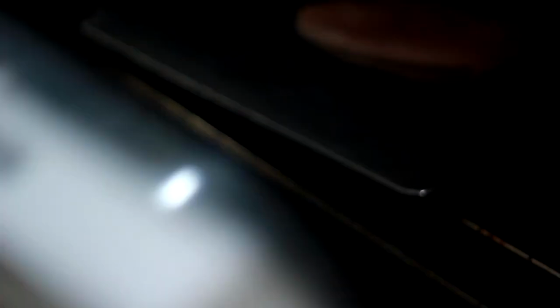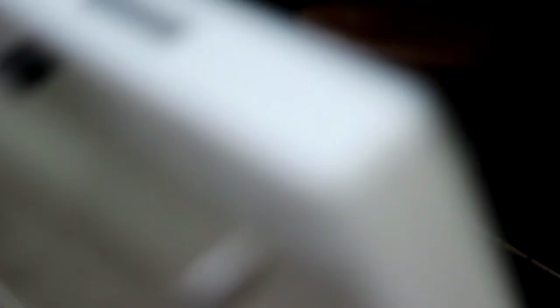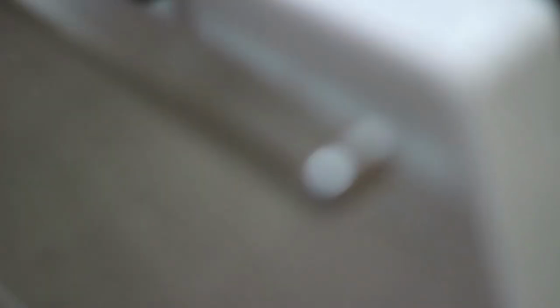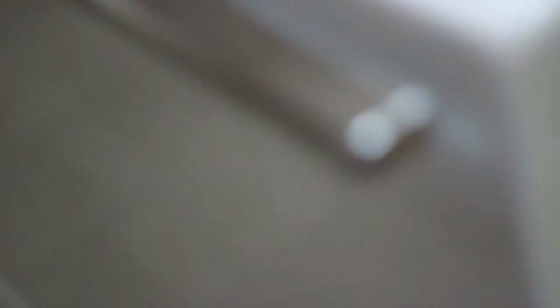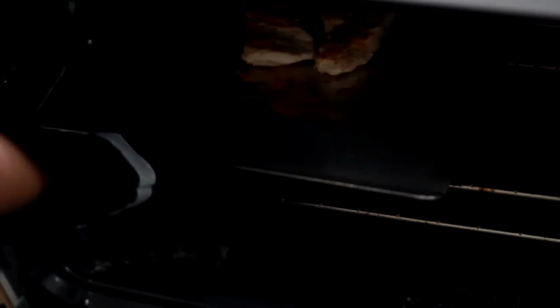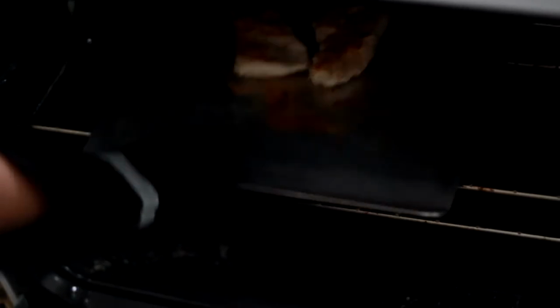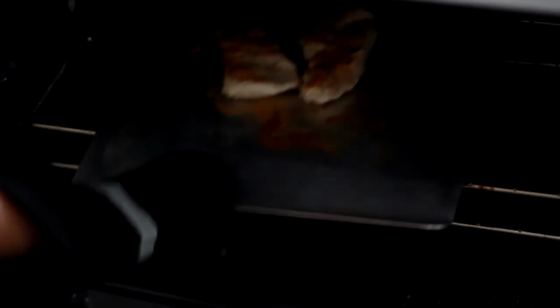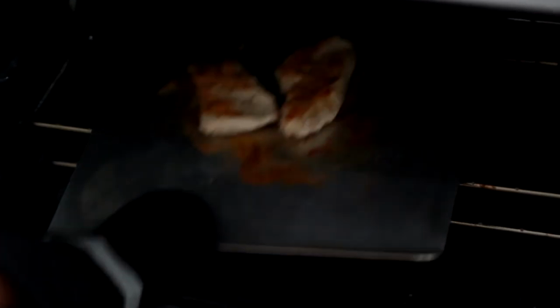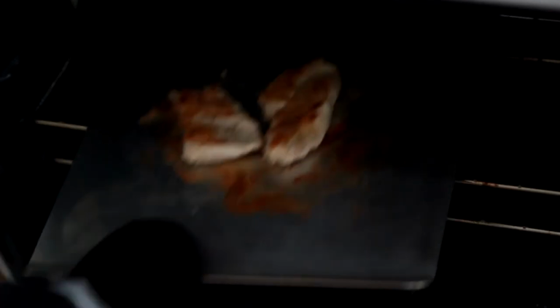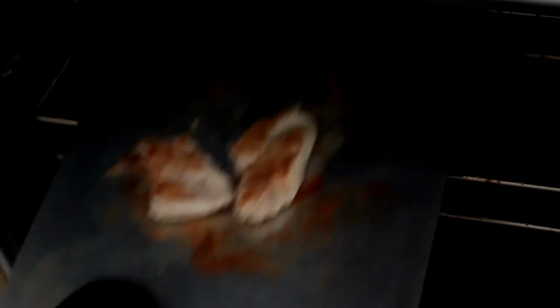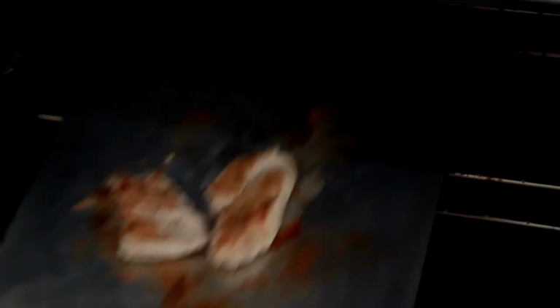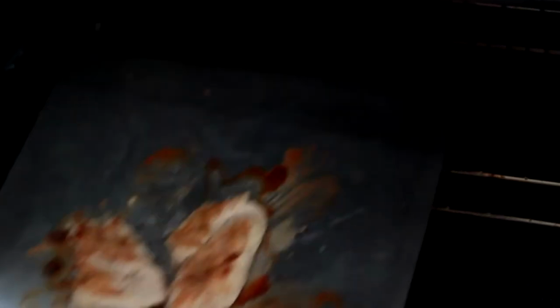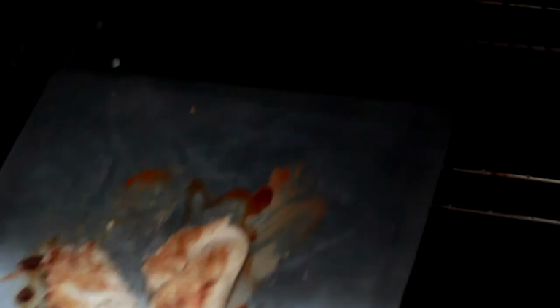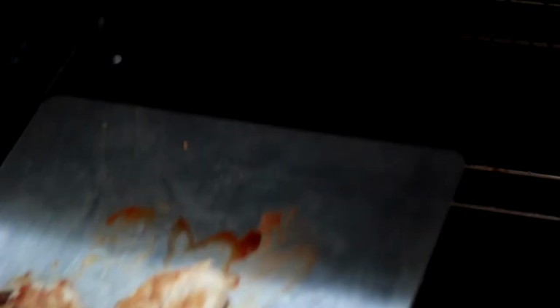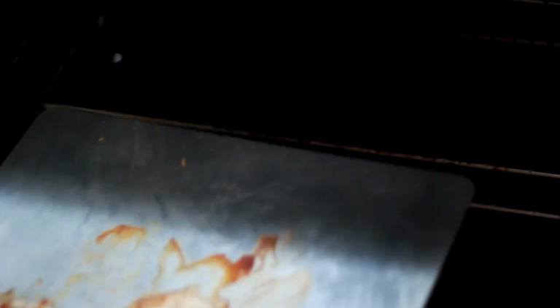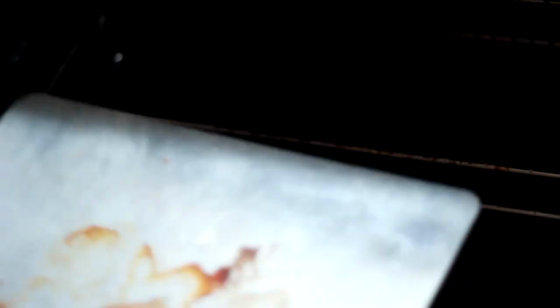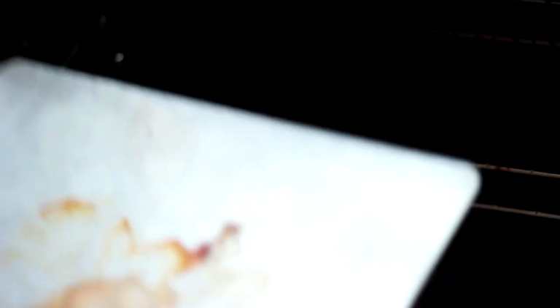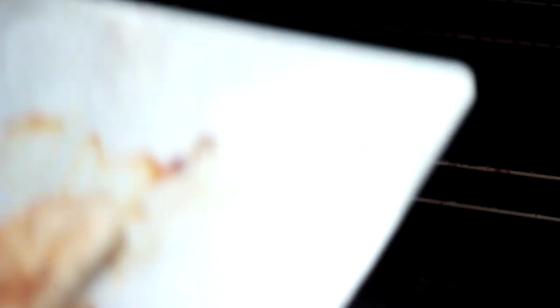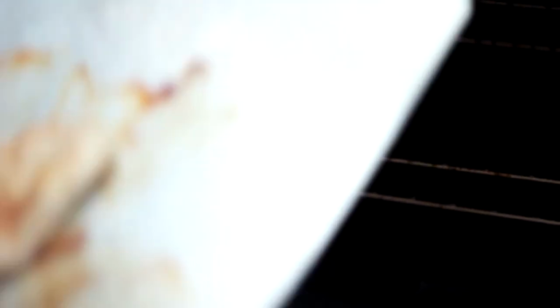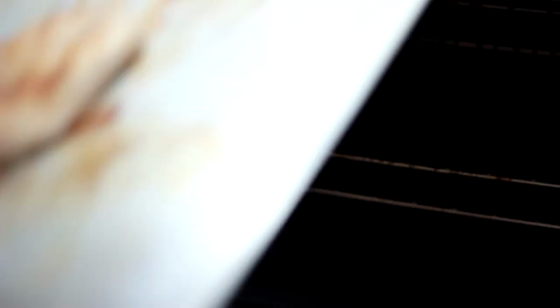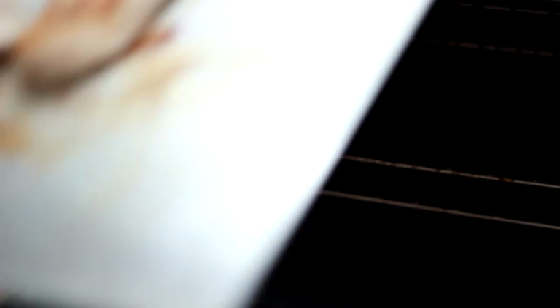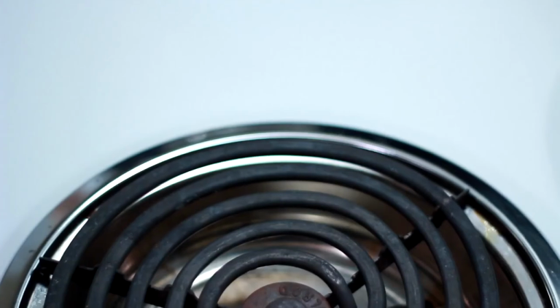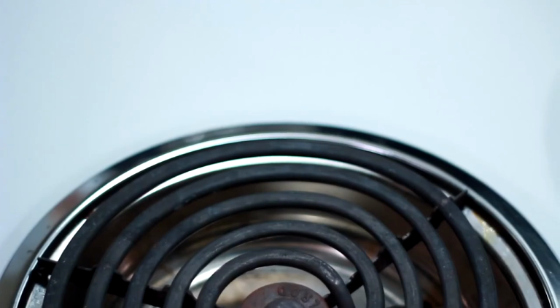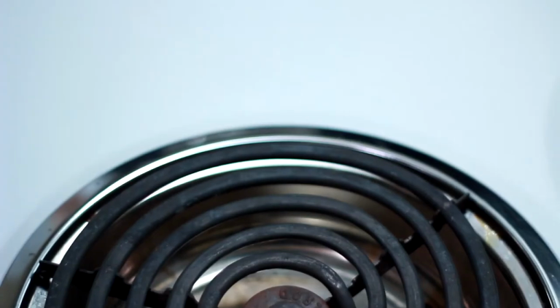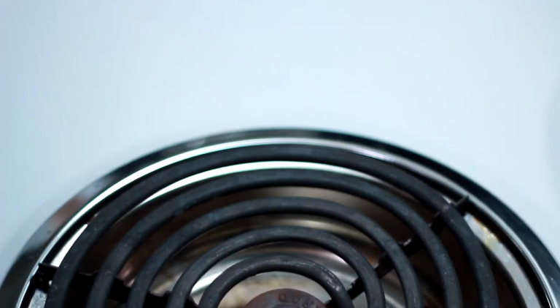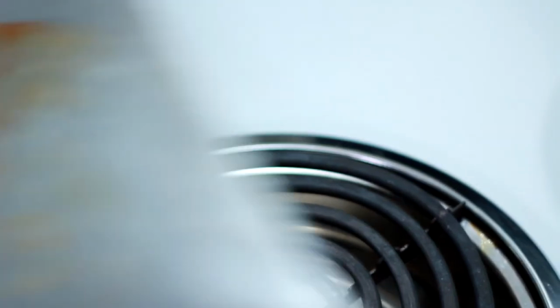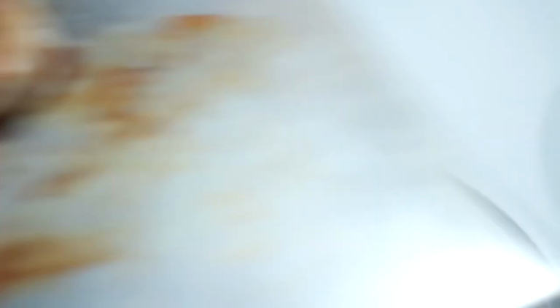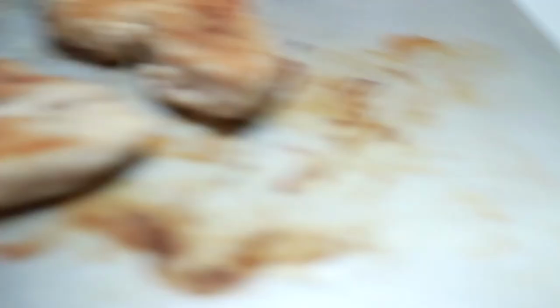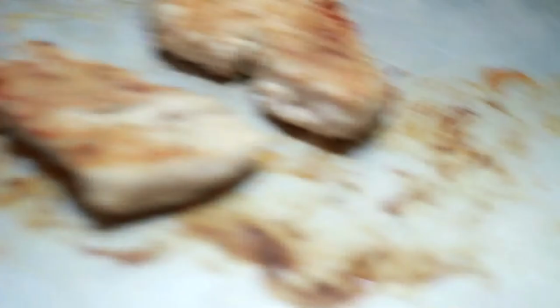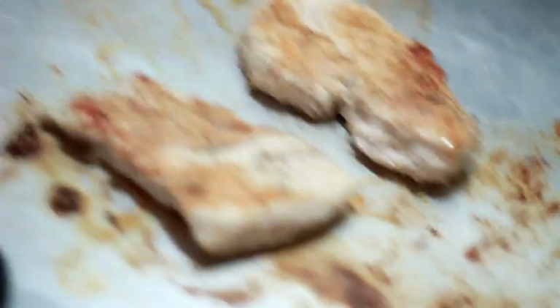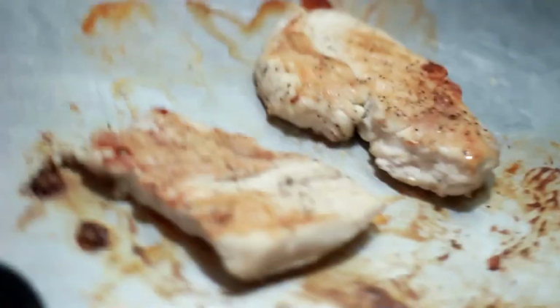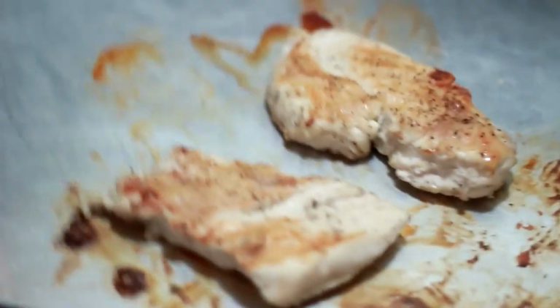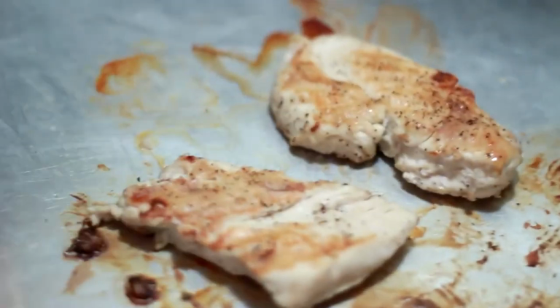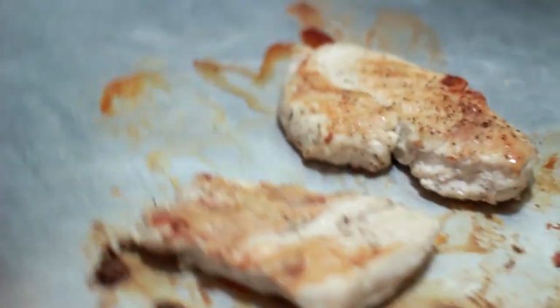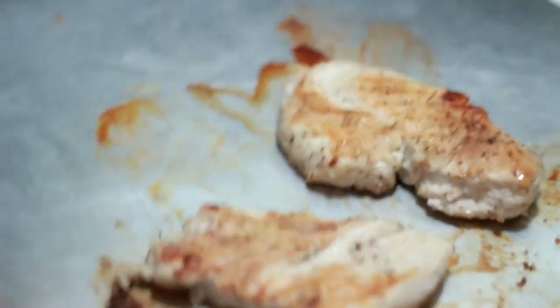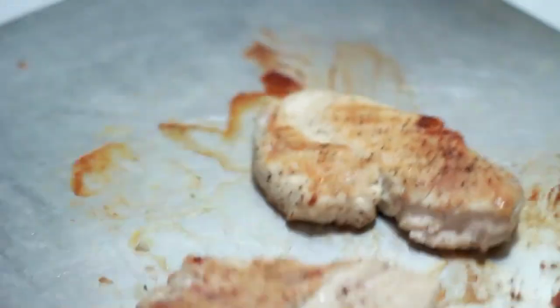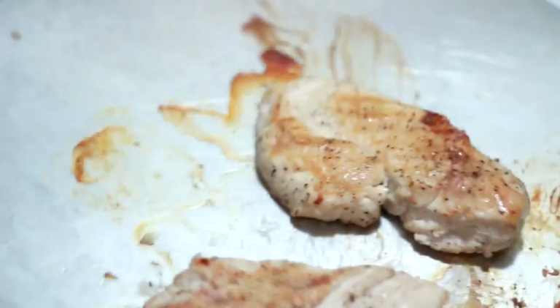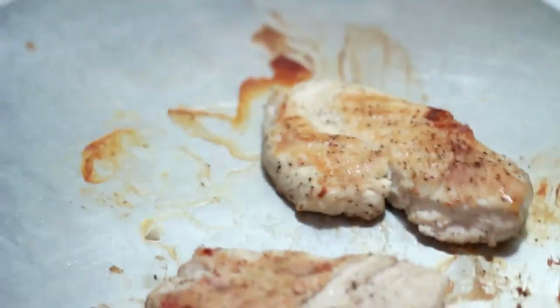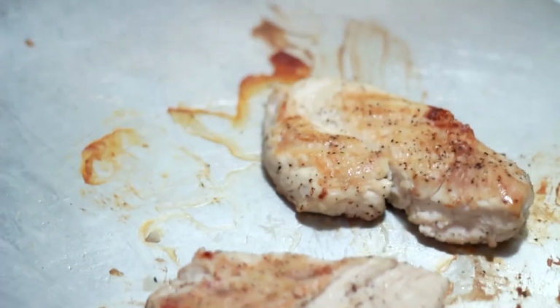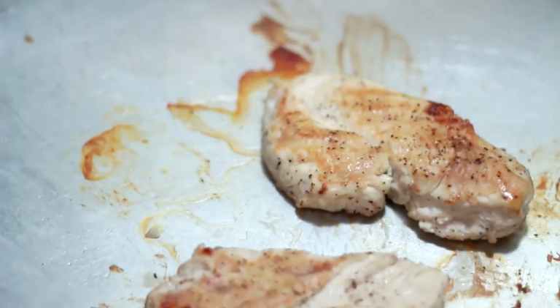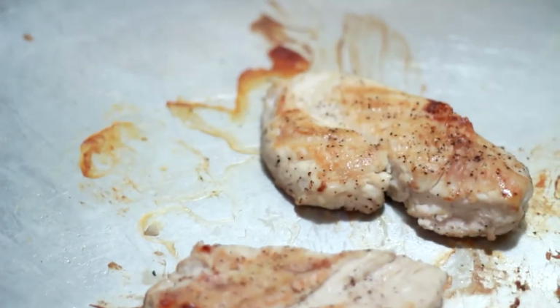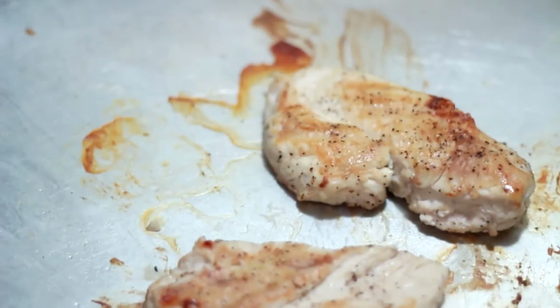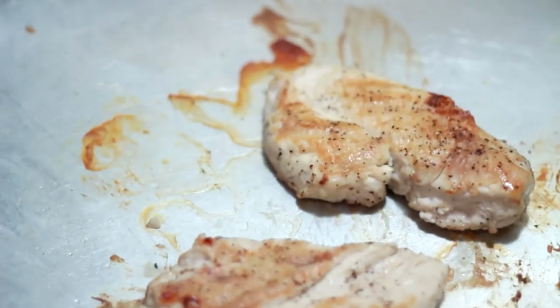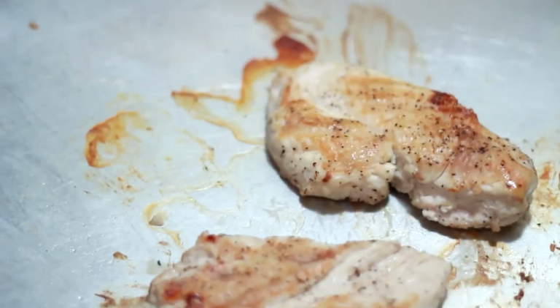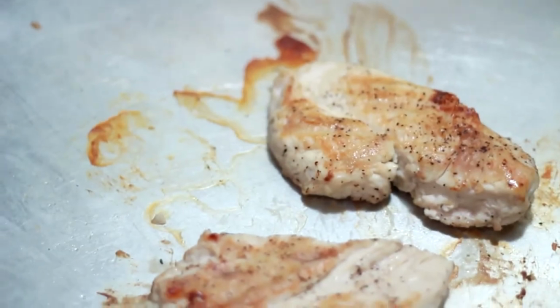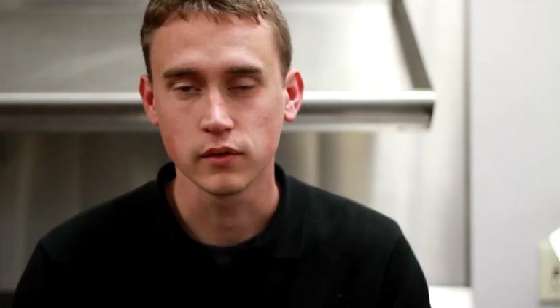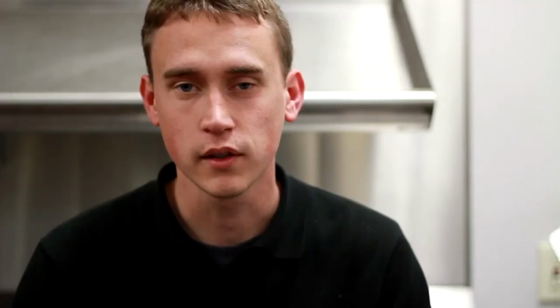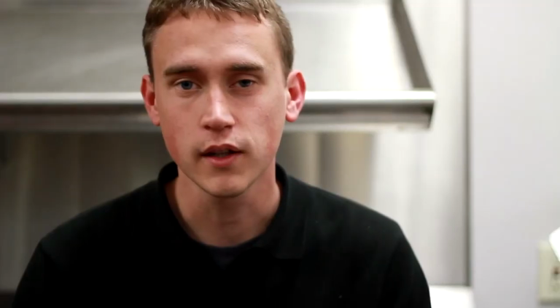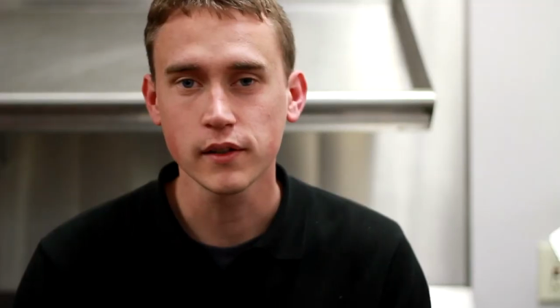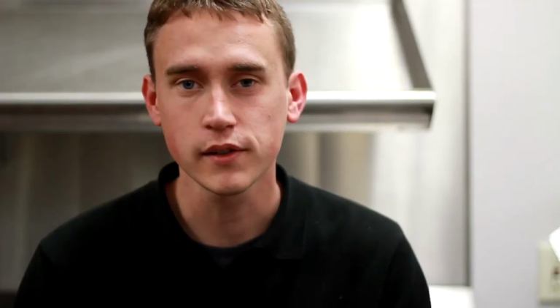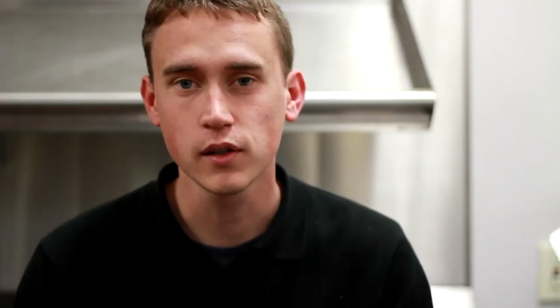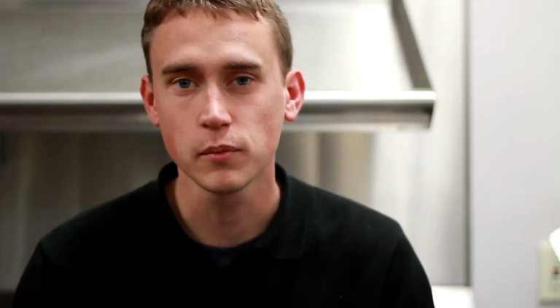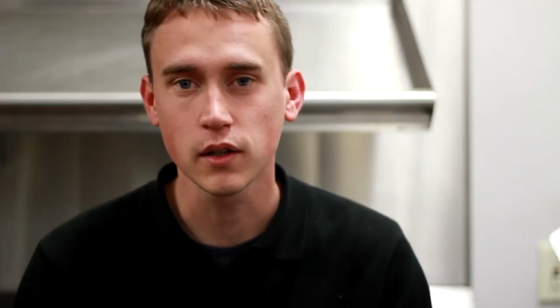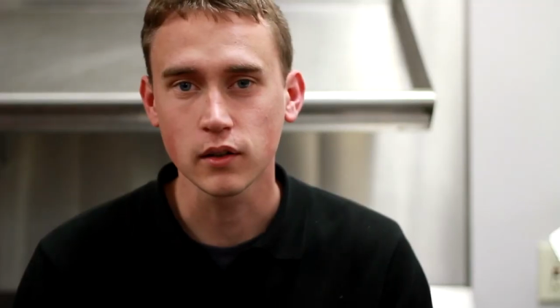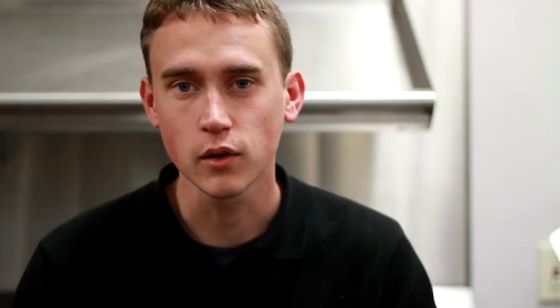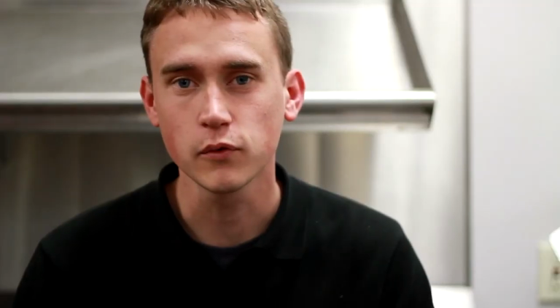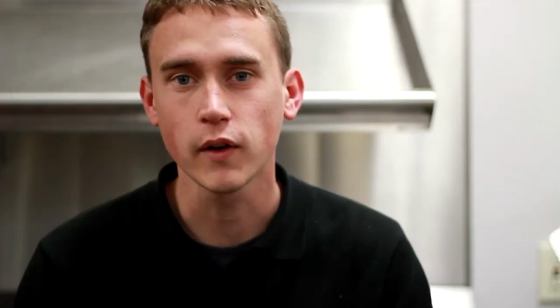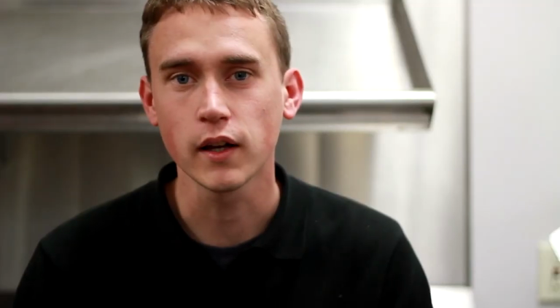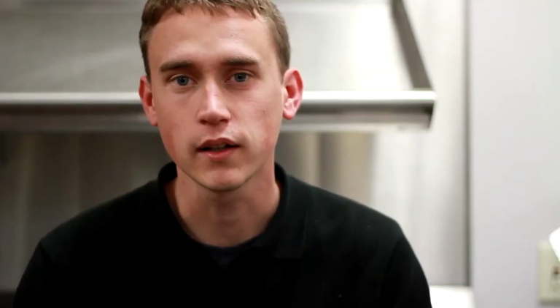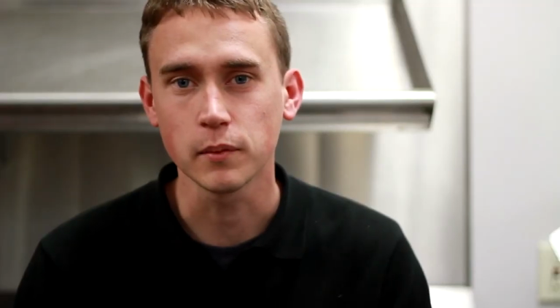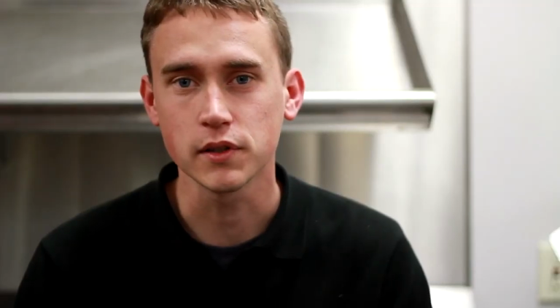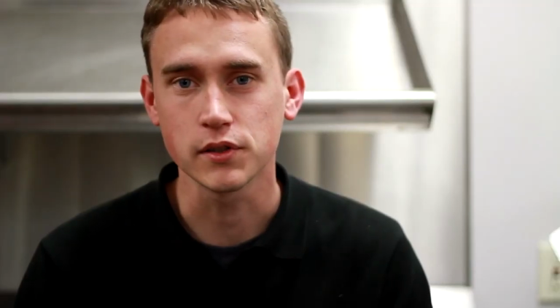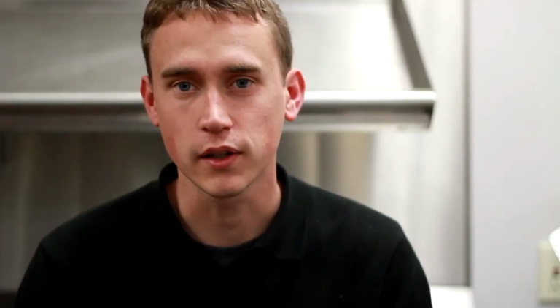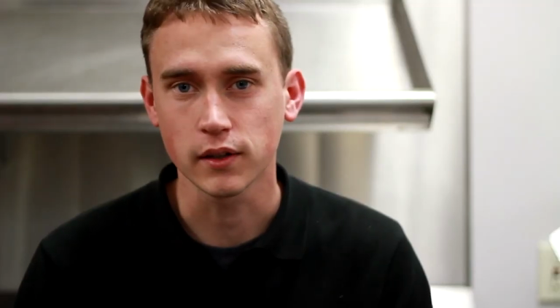When the chicken is golden brown and no longer pink, remove from the oven and serve. And that is how you make a low fat lemon chicken.